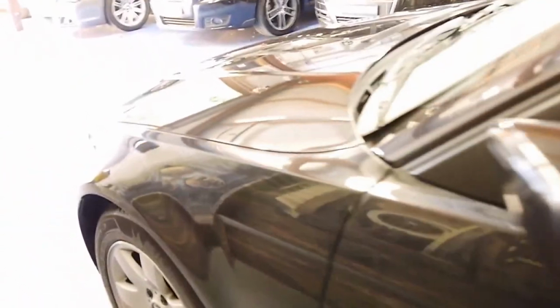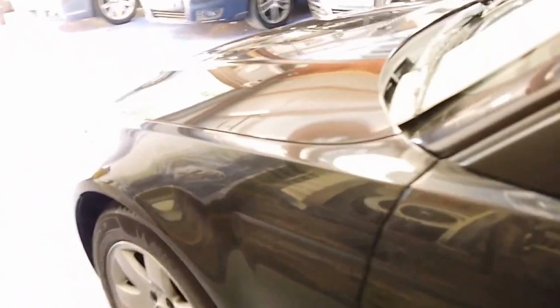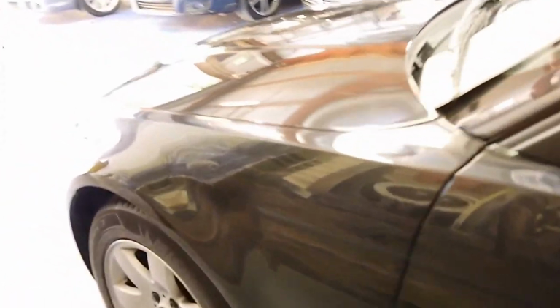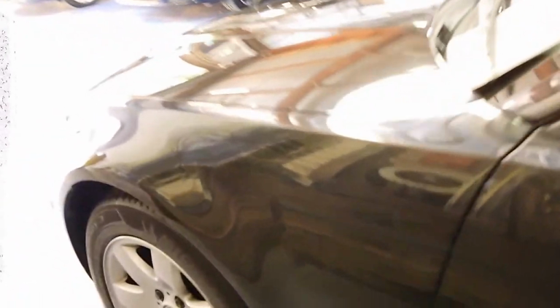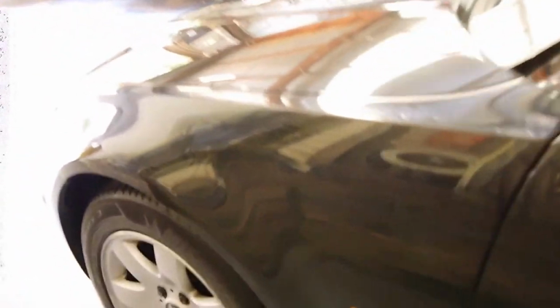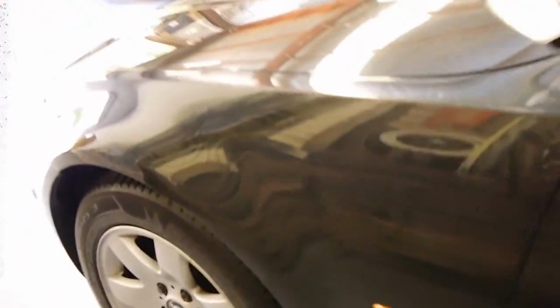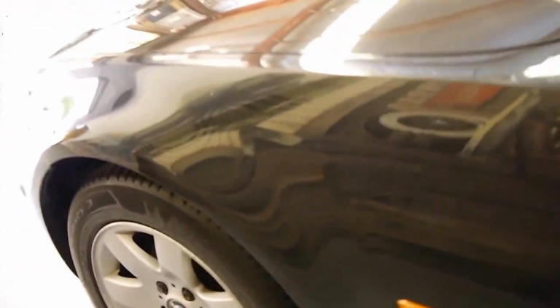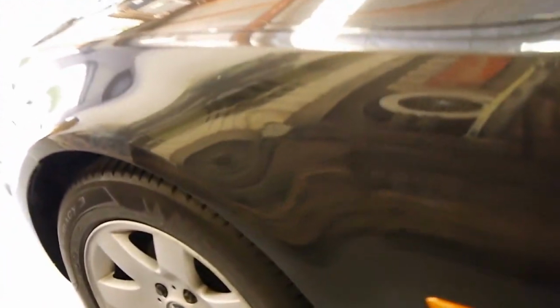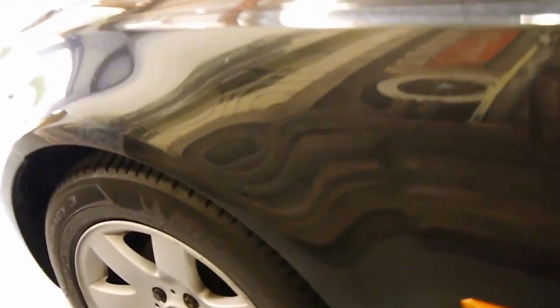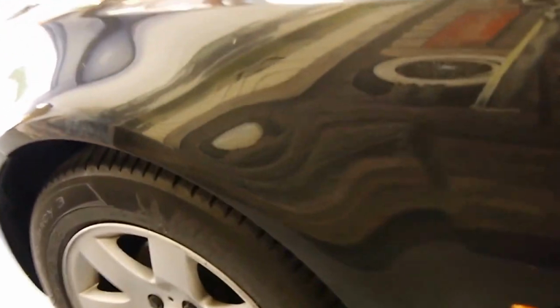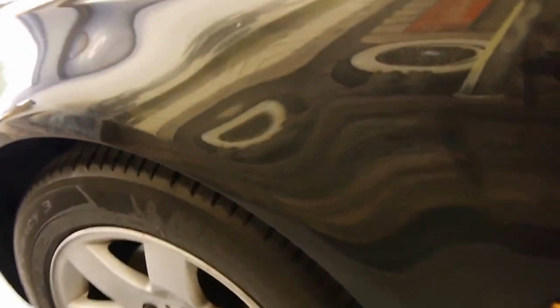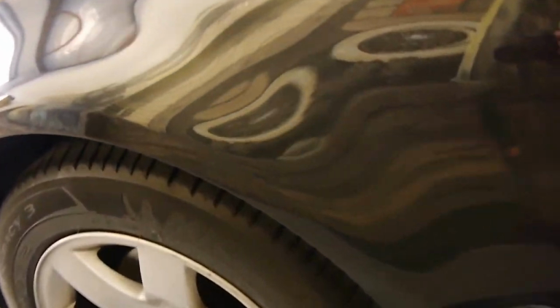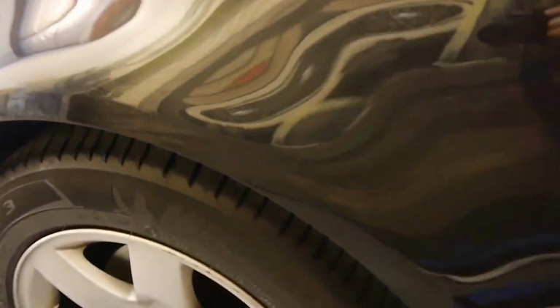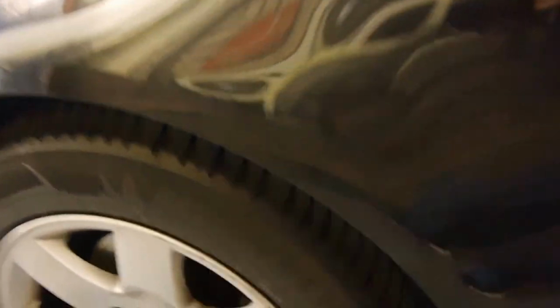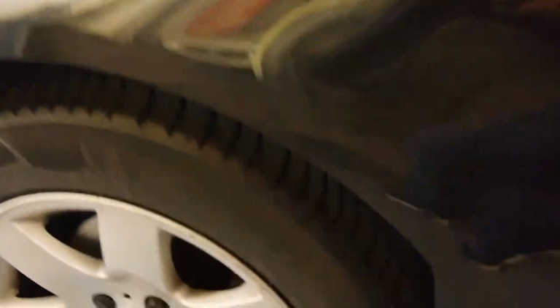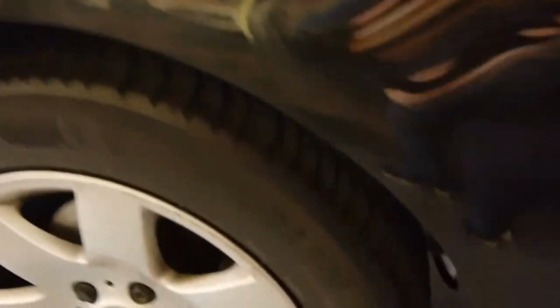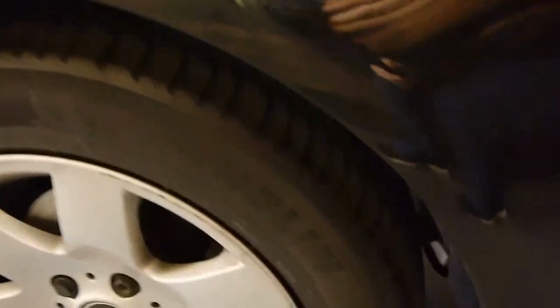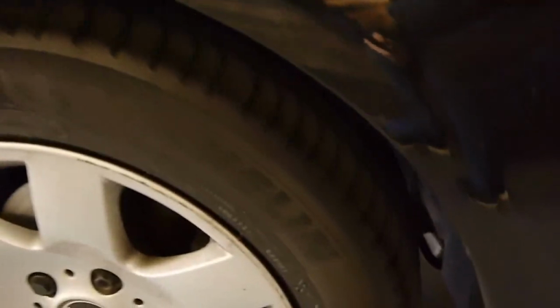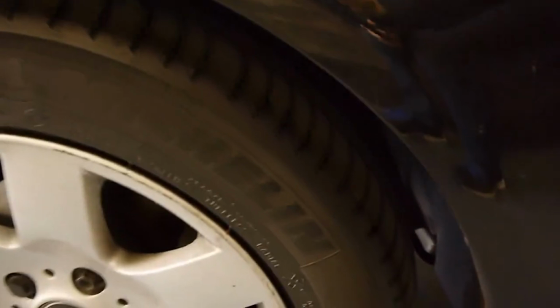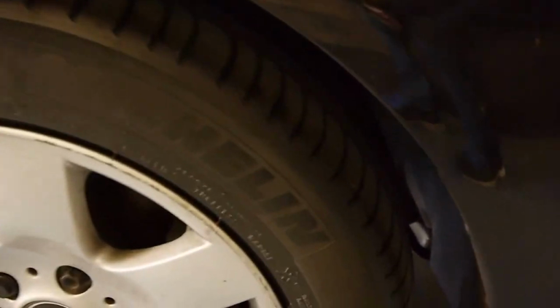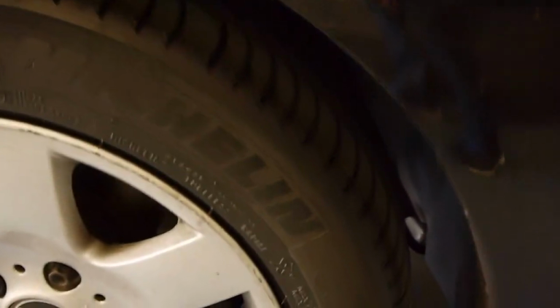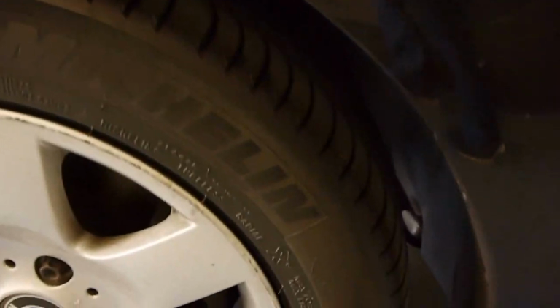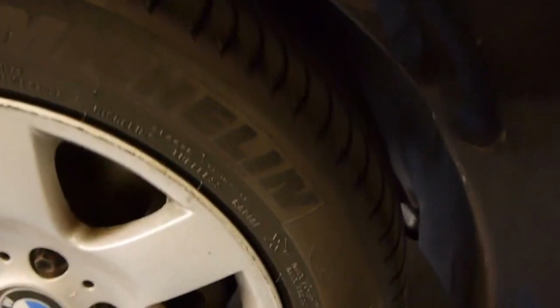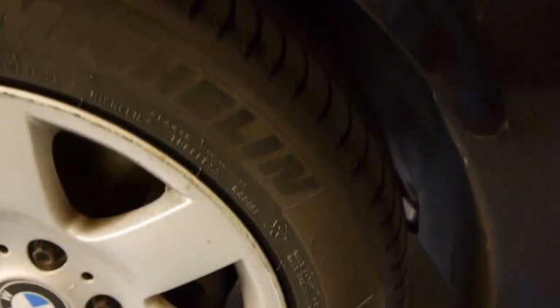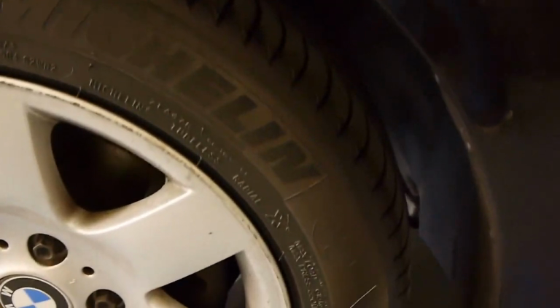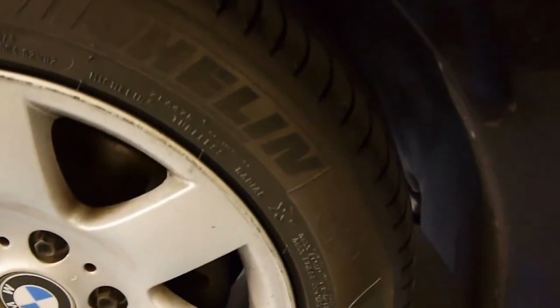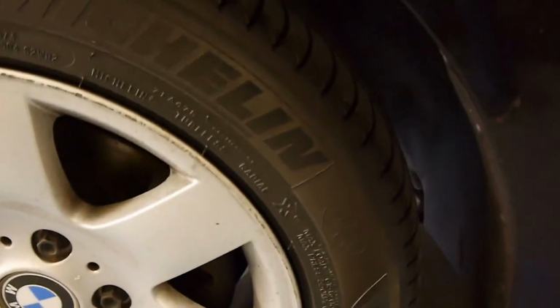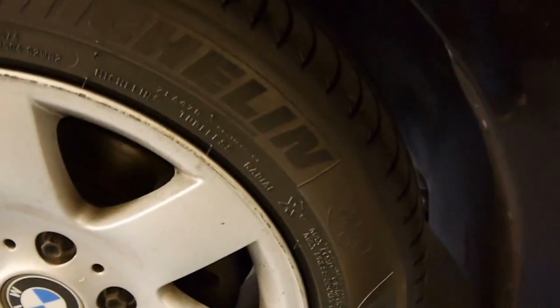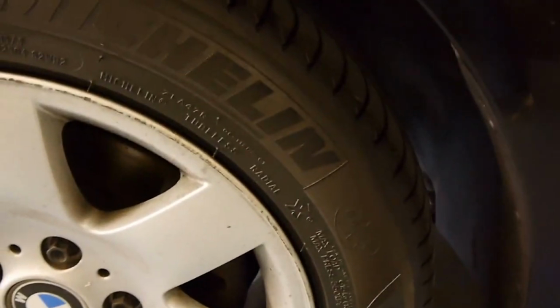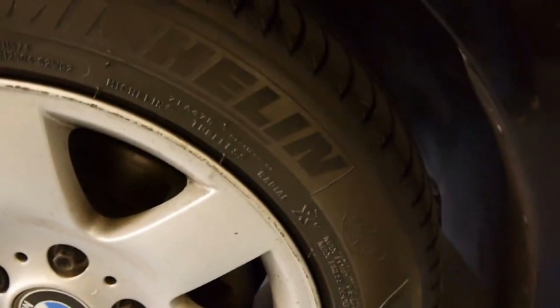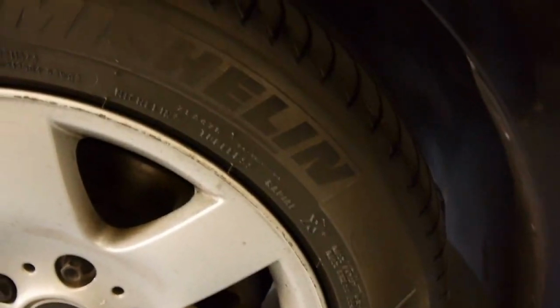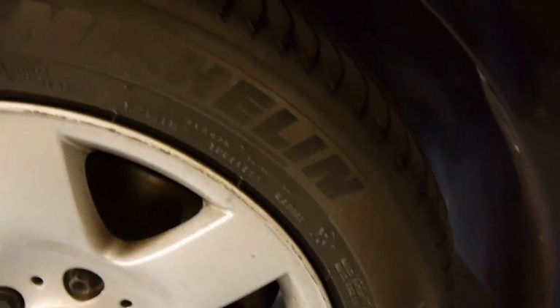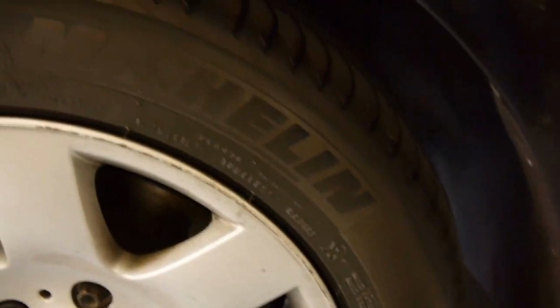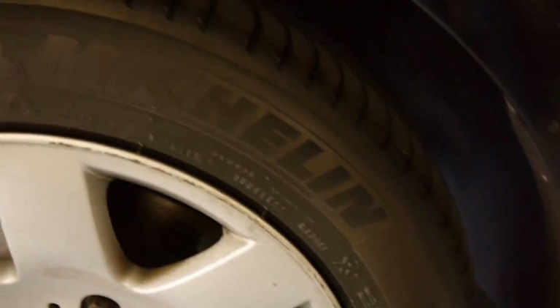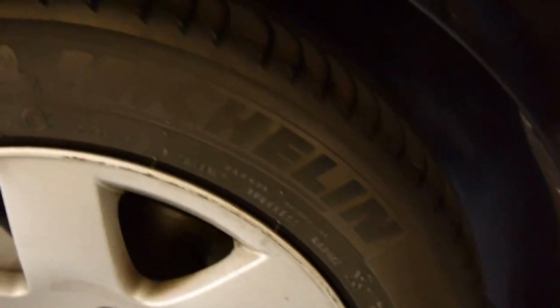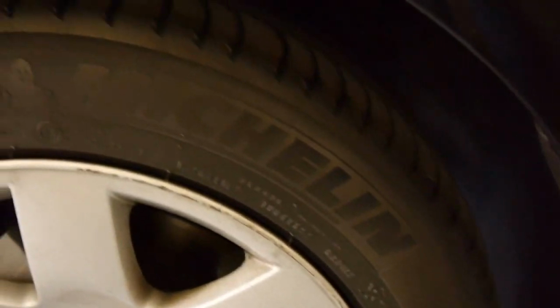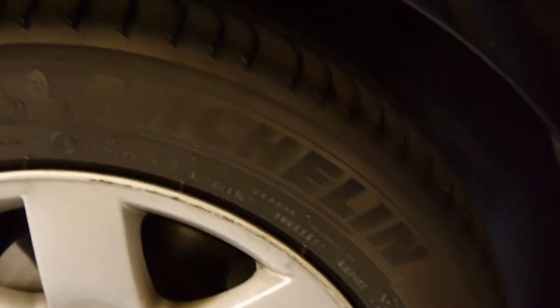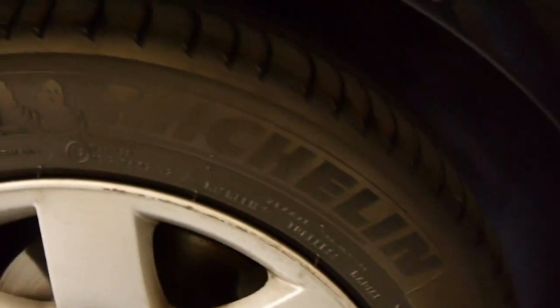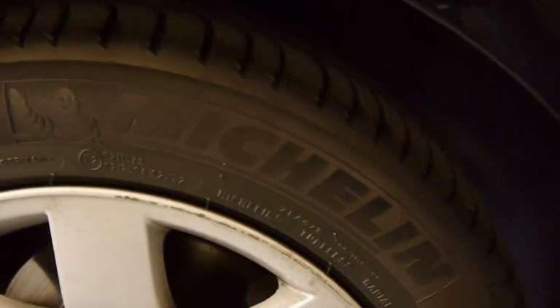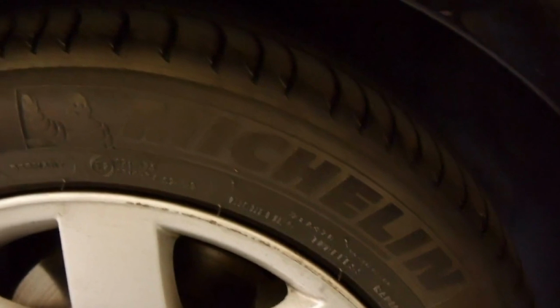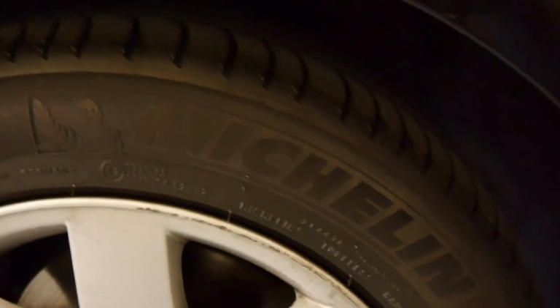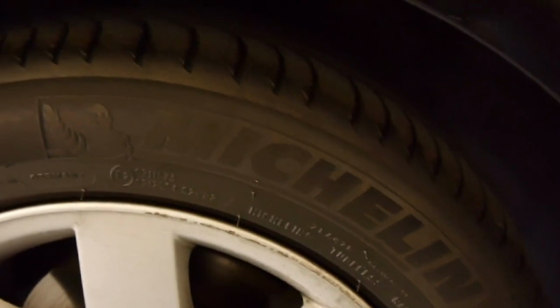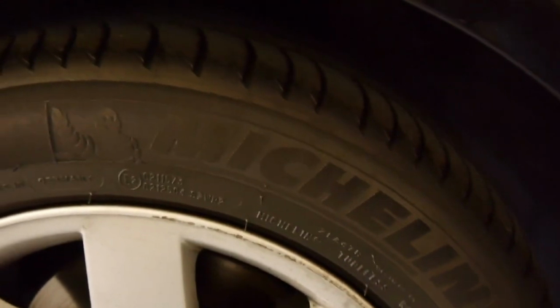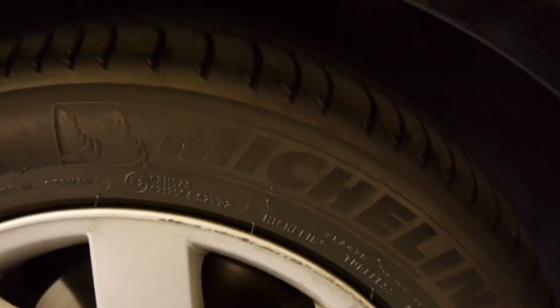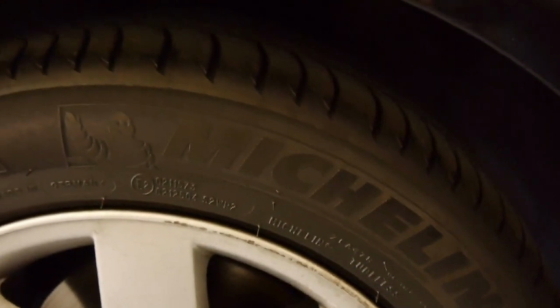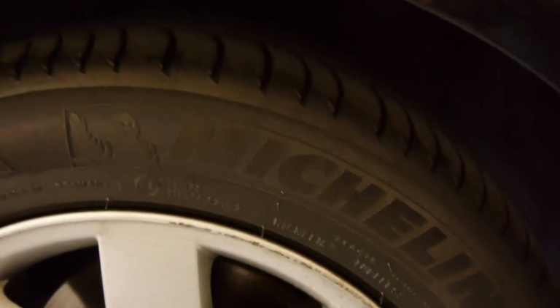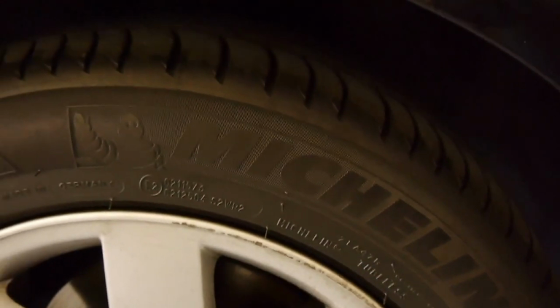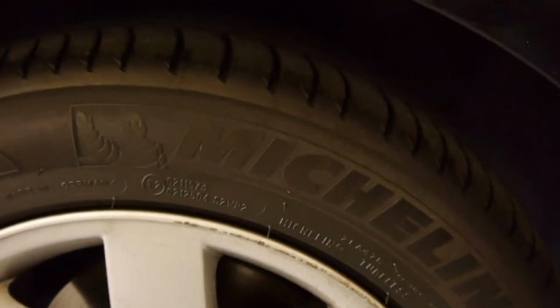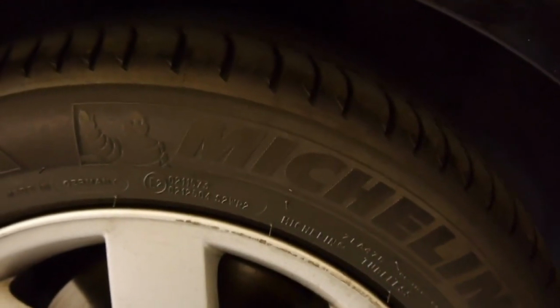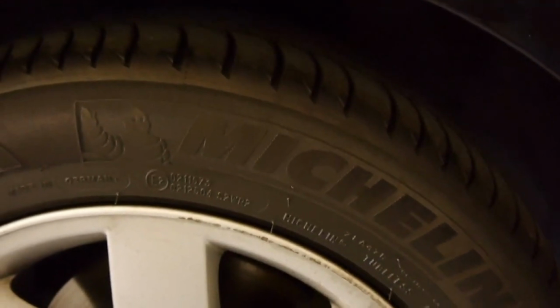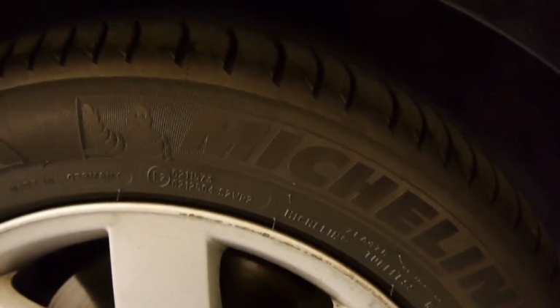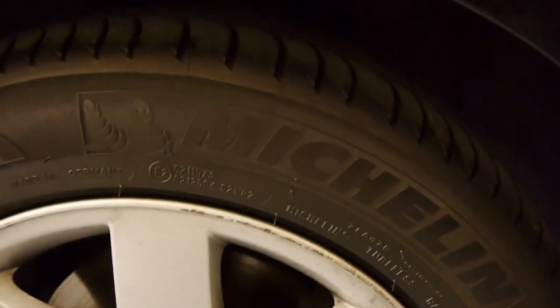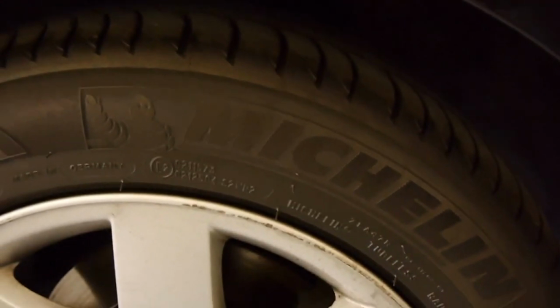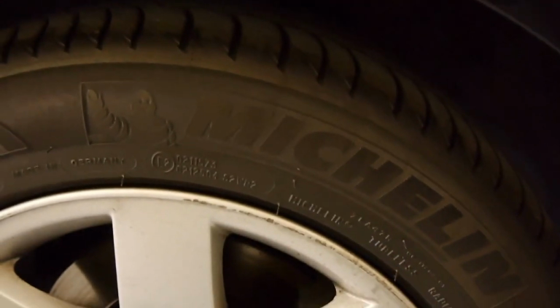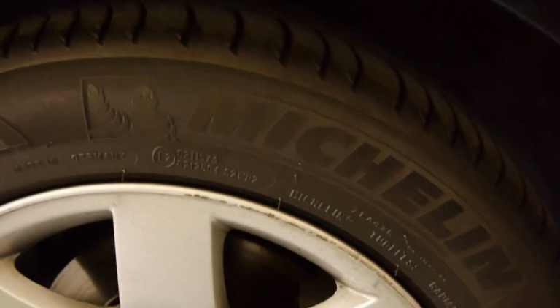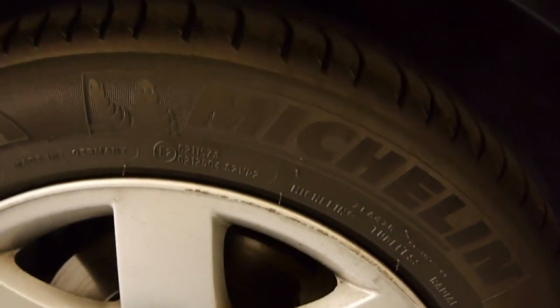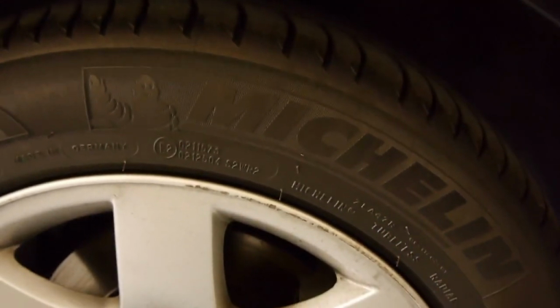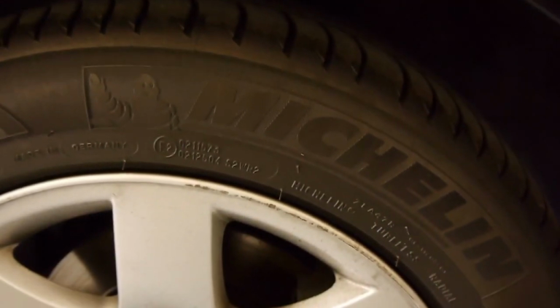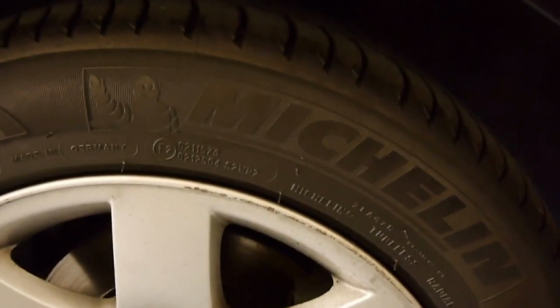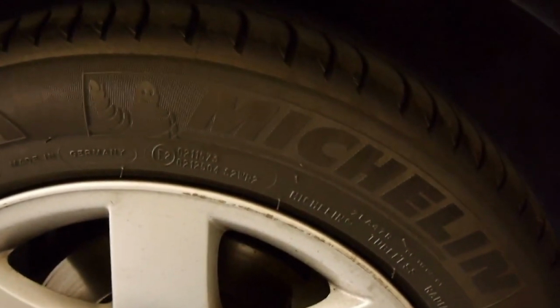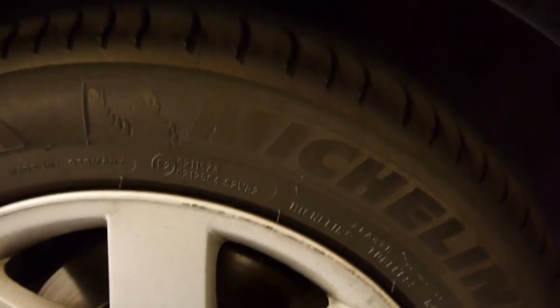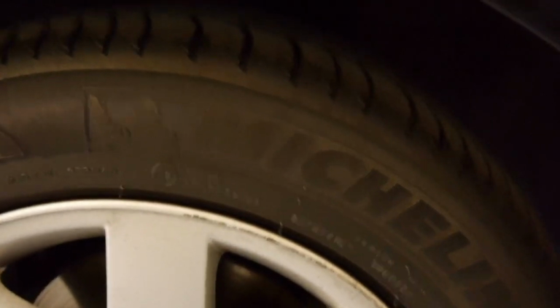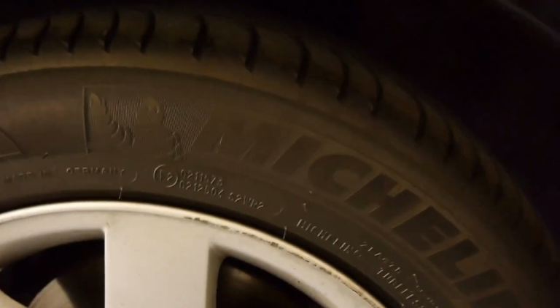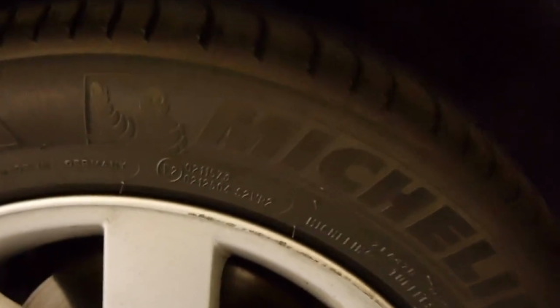It's wearing really good Michelin Primacies, which are not a cheap tyre.